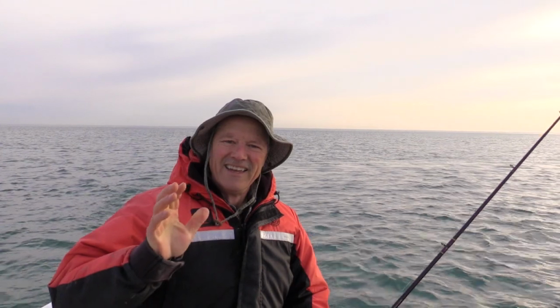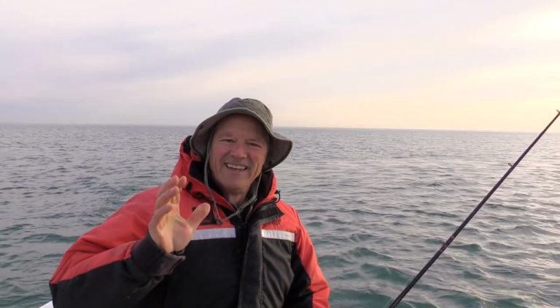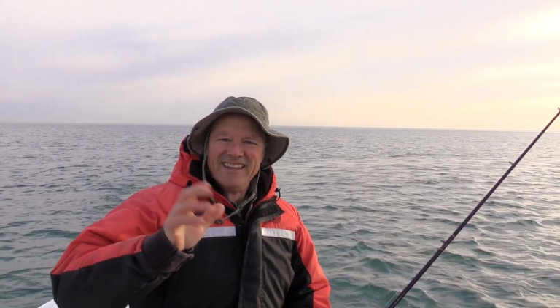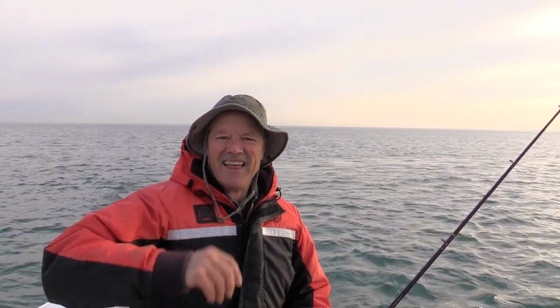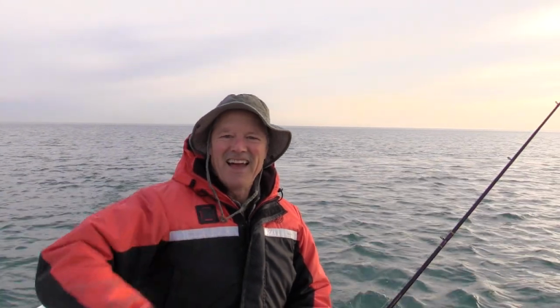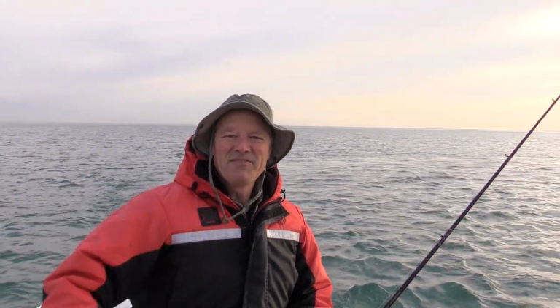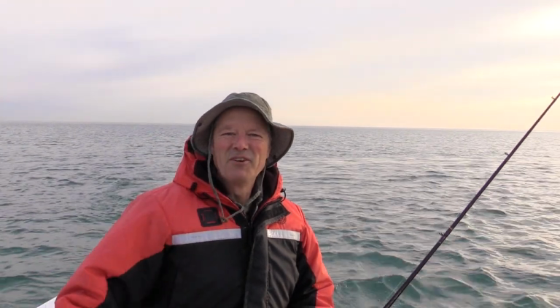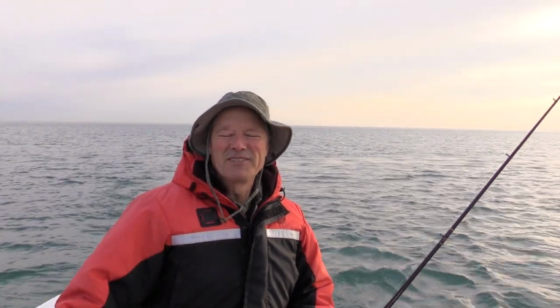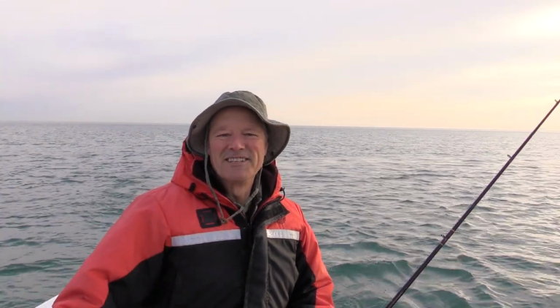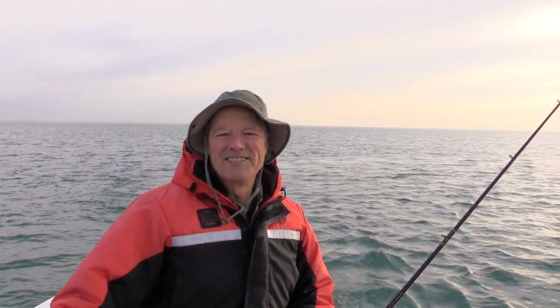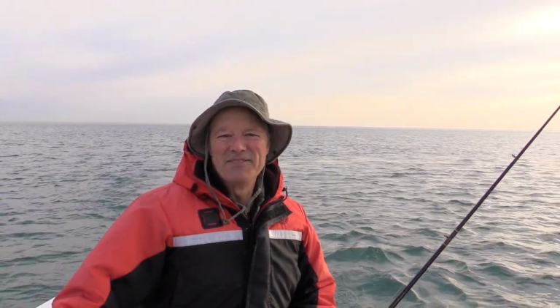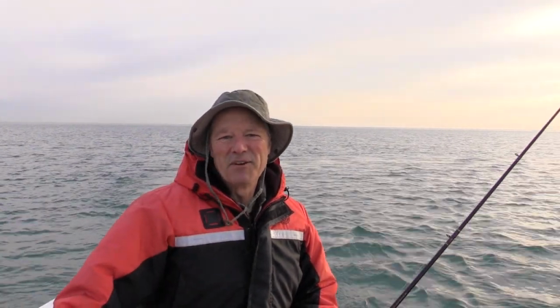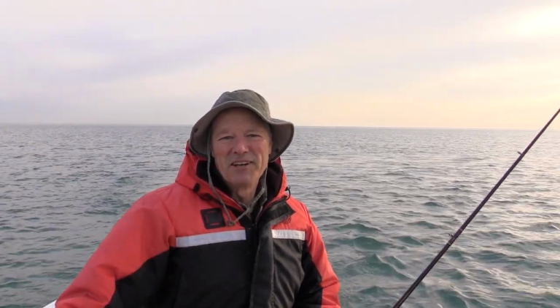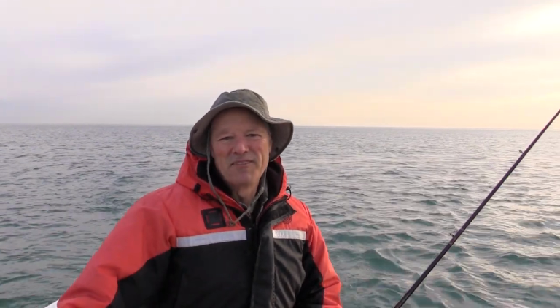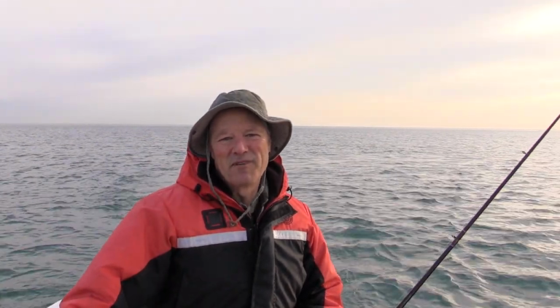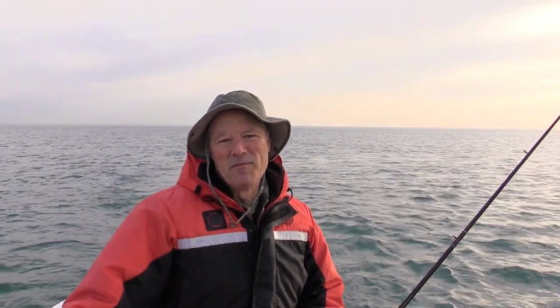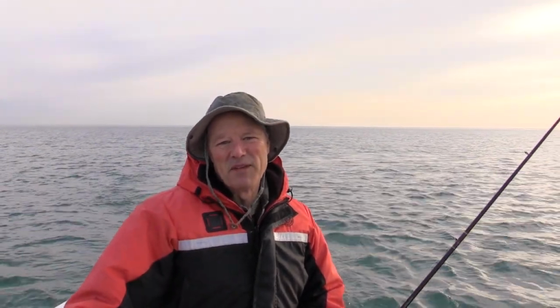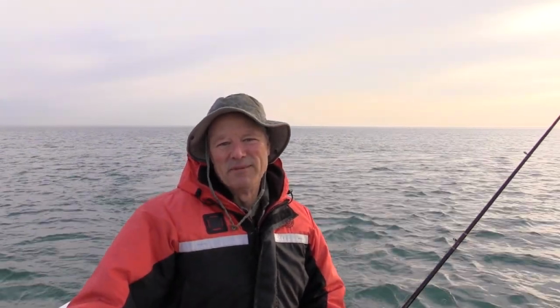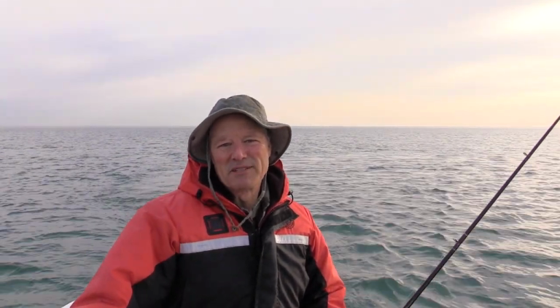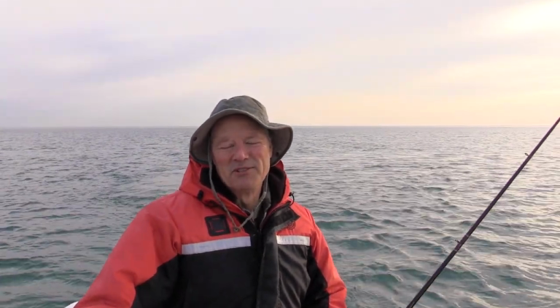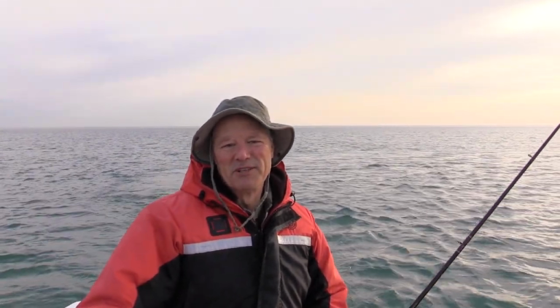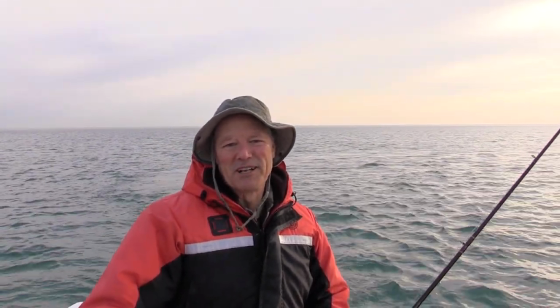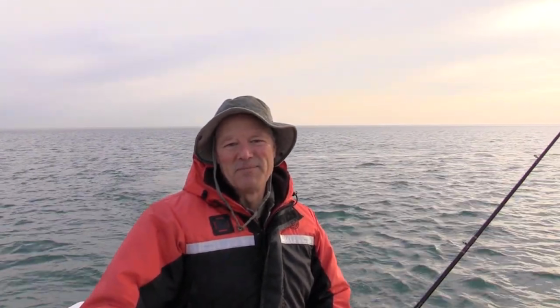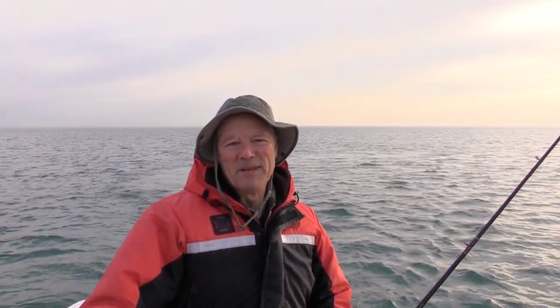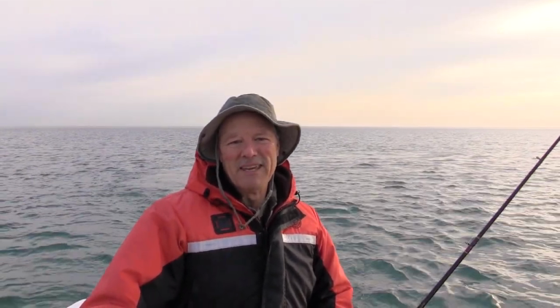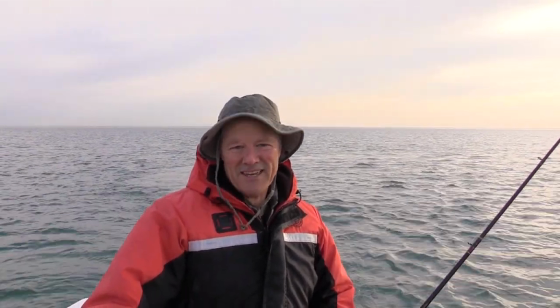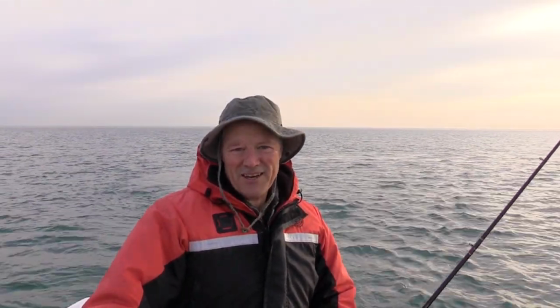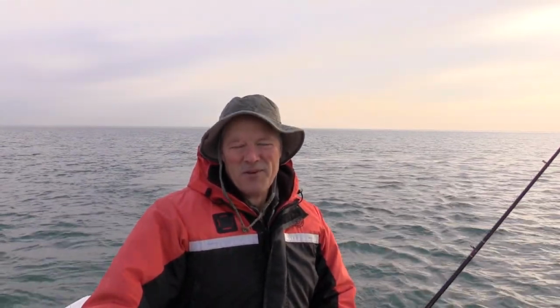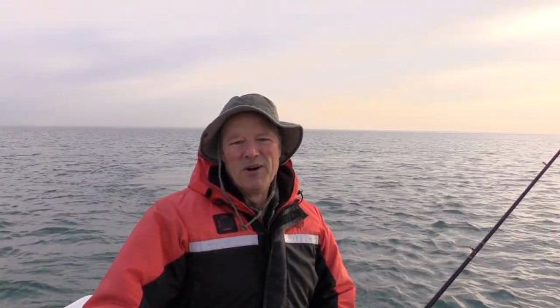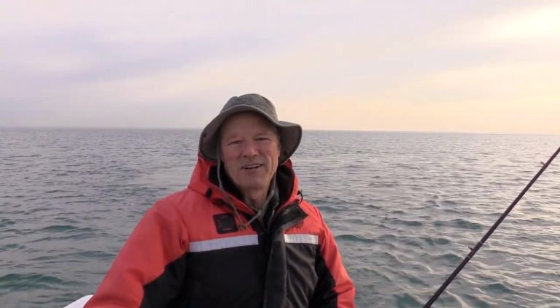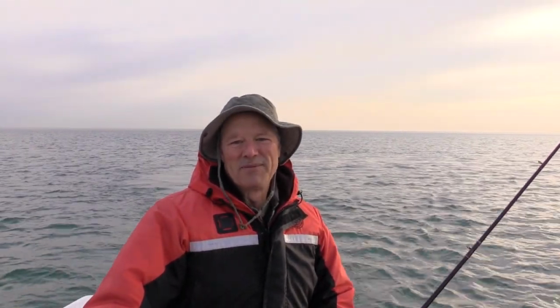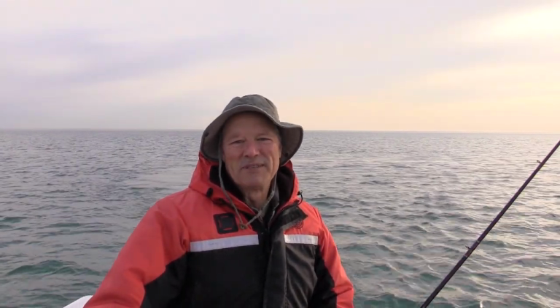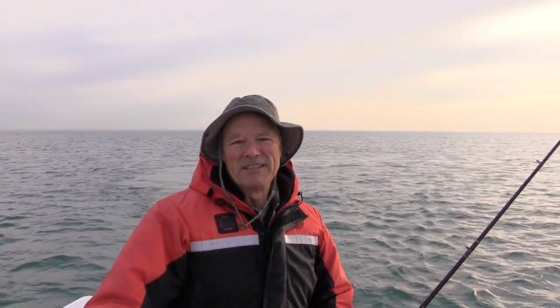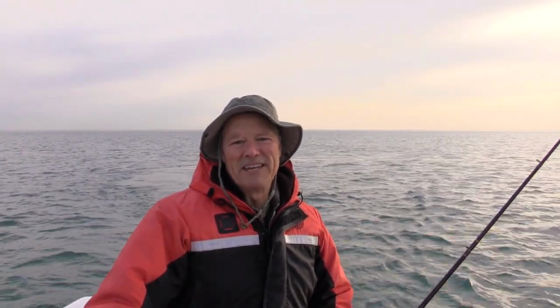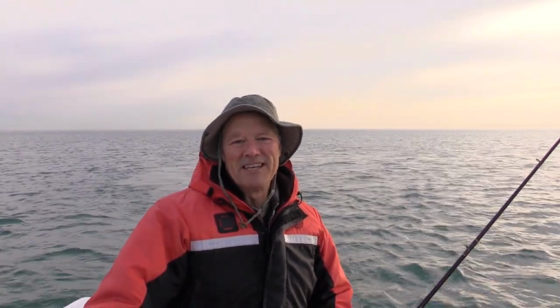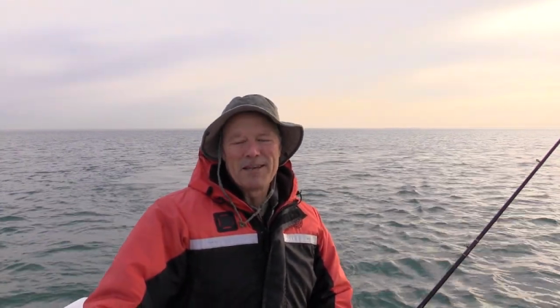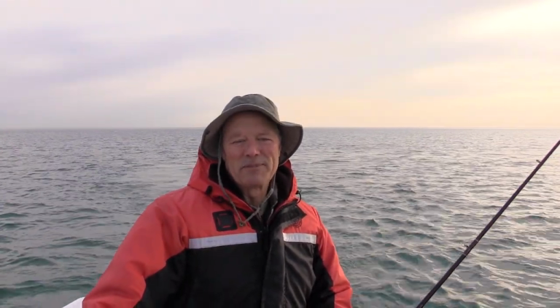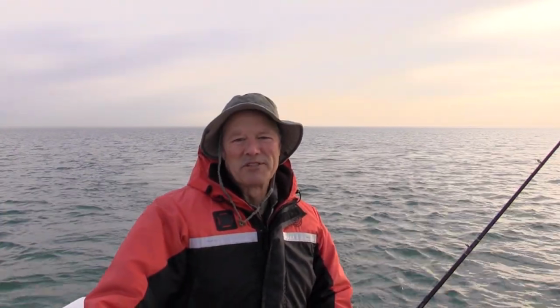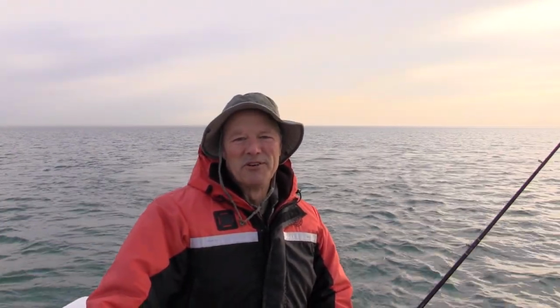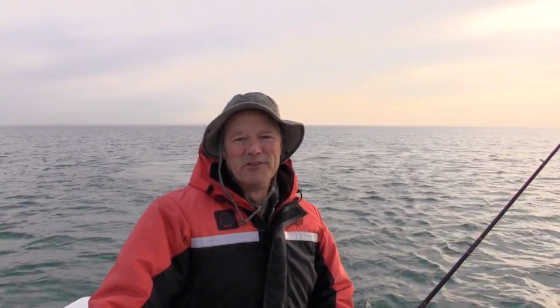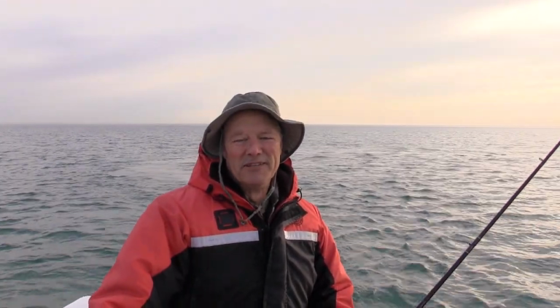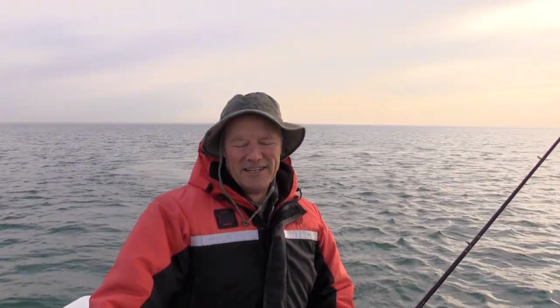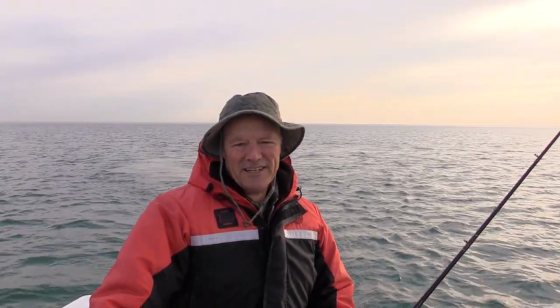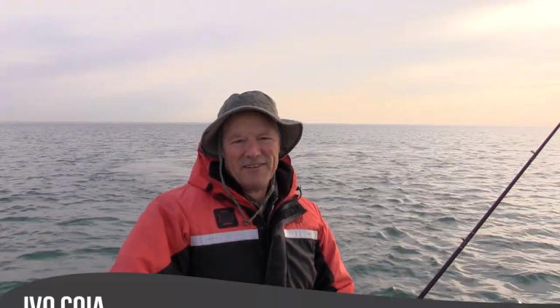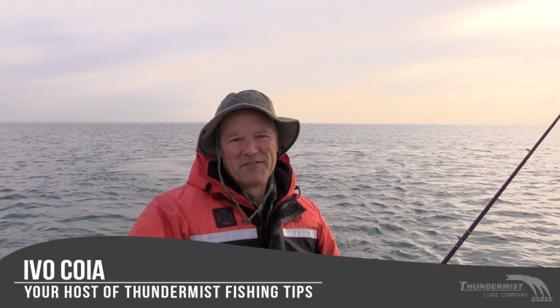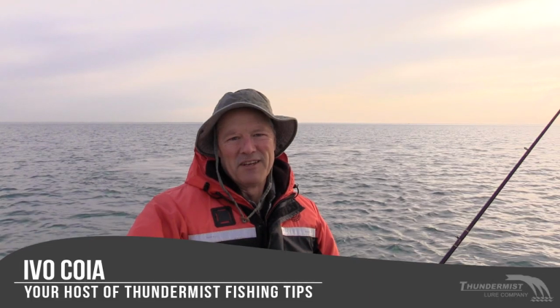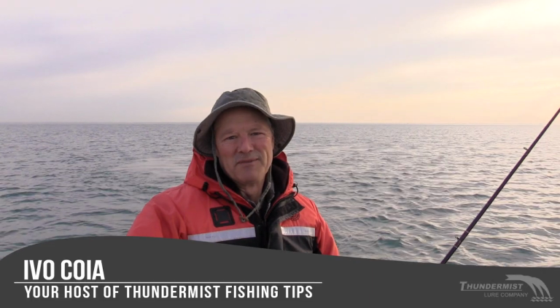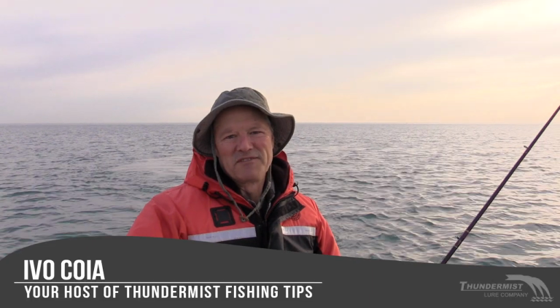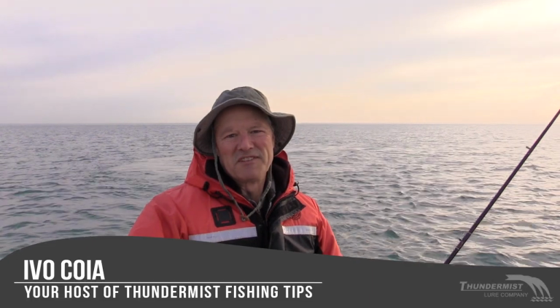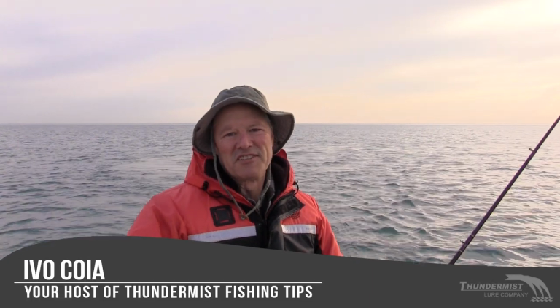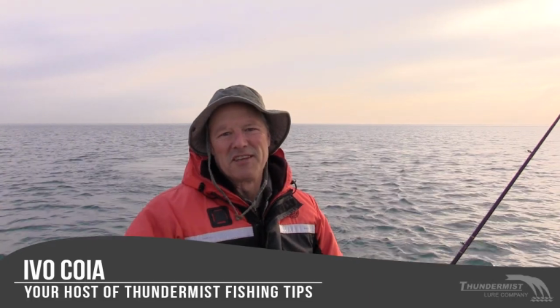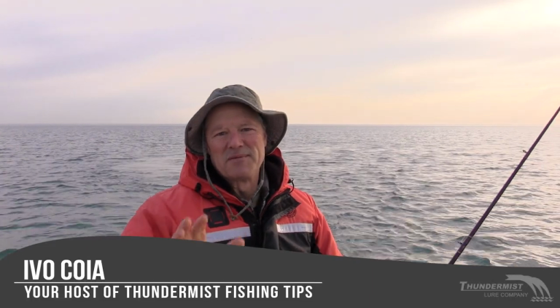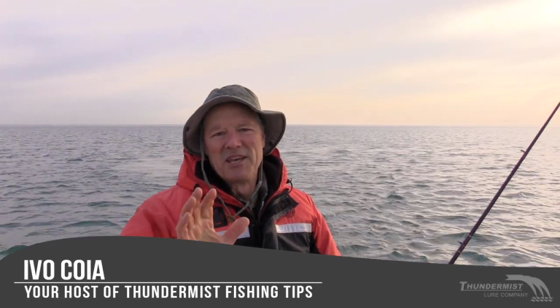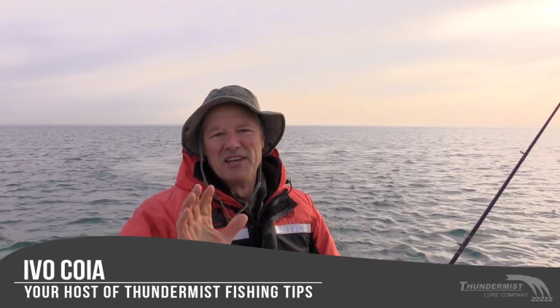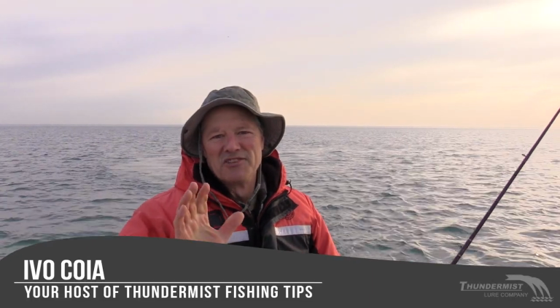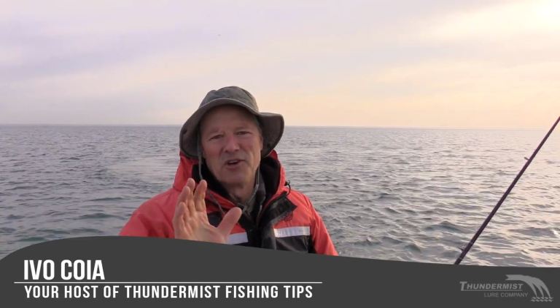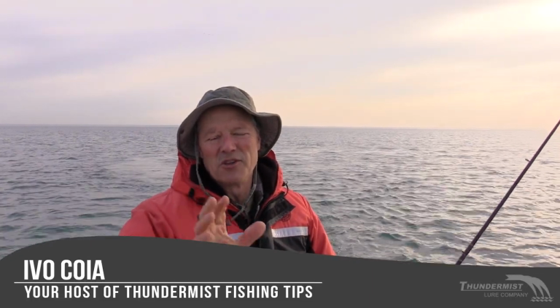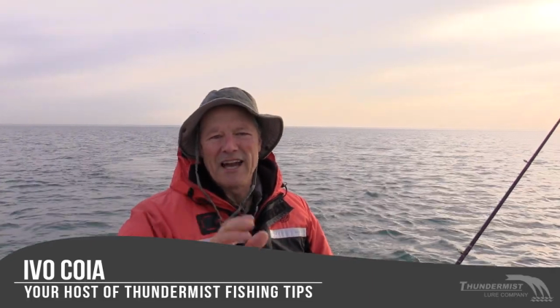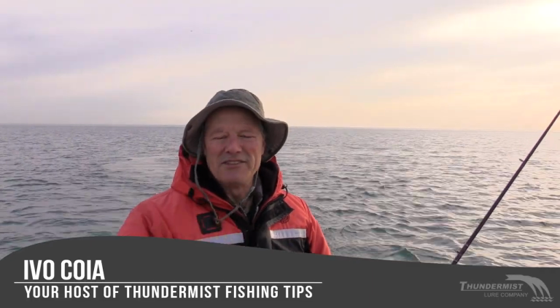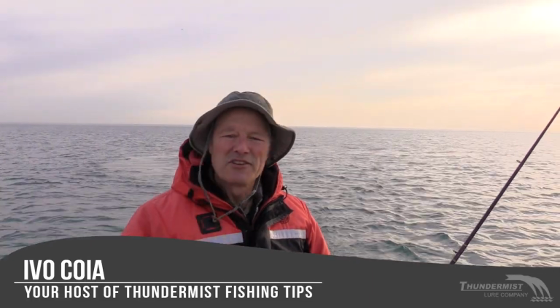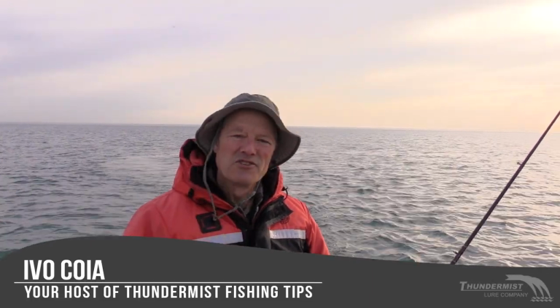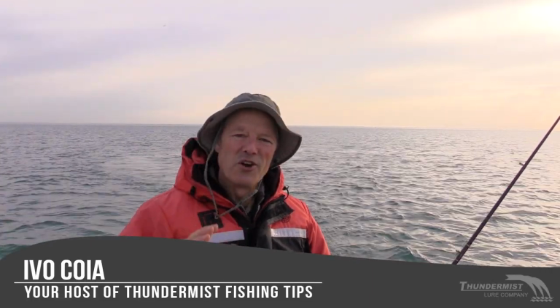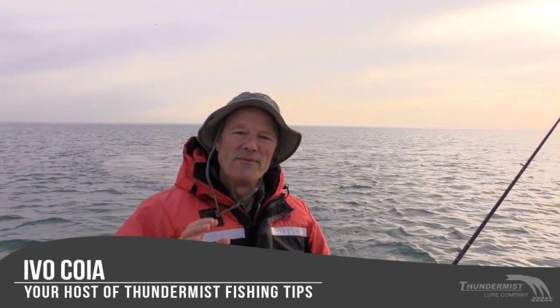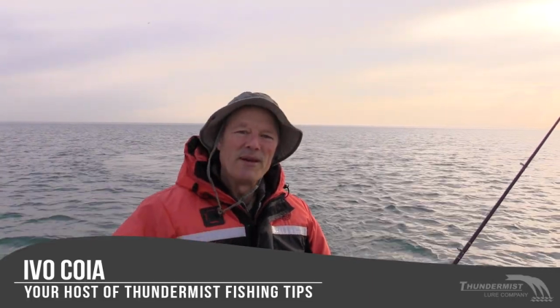Hi folks, it's Evil here from Thonimus Lure Company. Welcome to today's episode of Thonimus Fishing Tips. So glad you could join me.